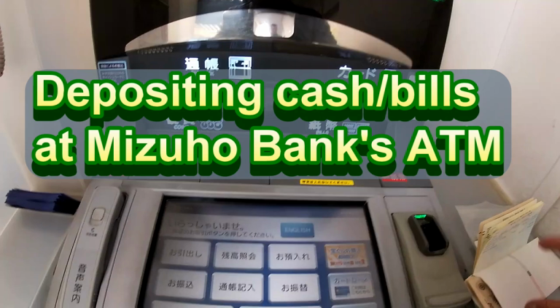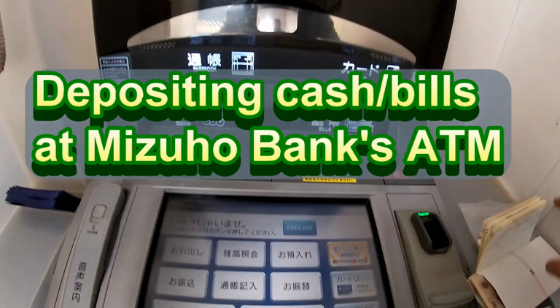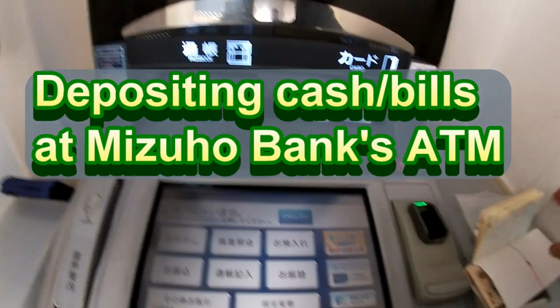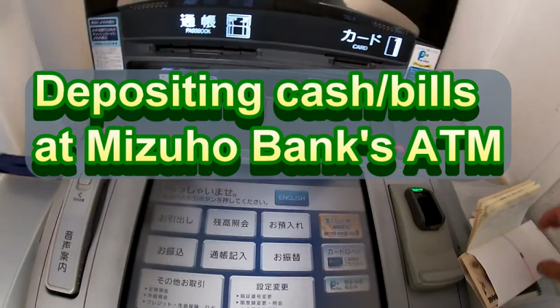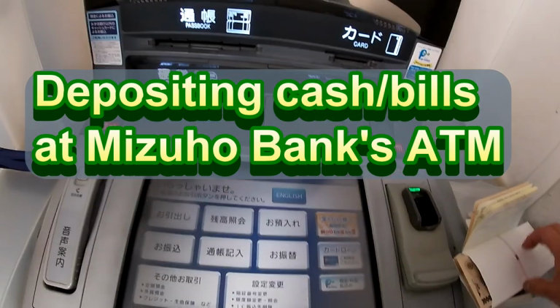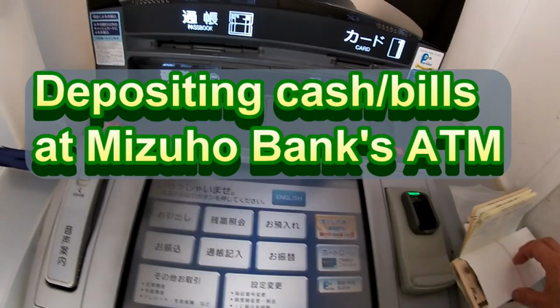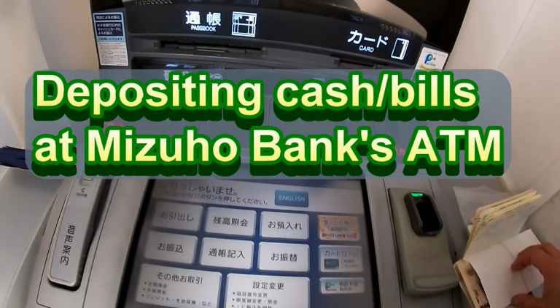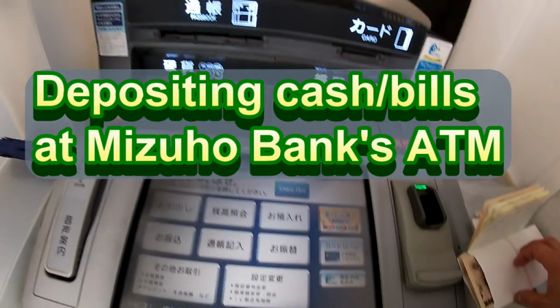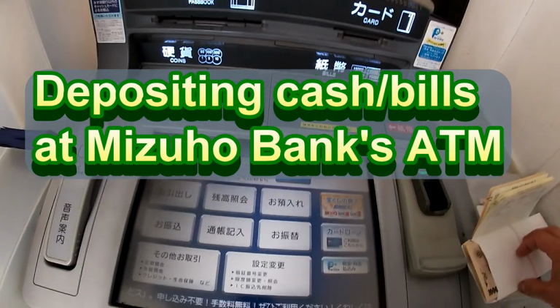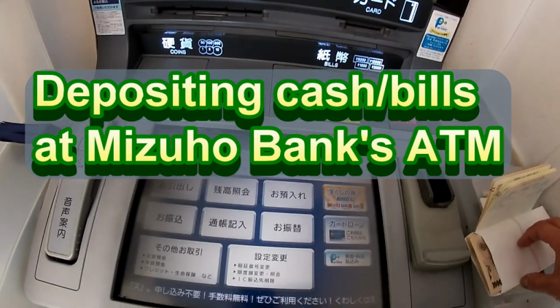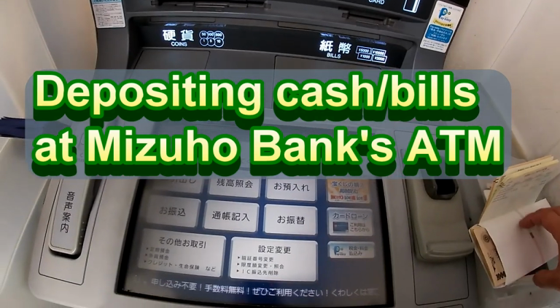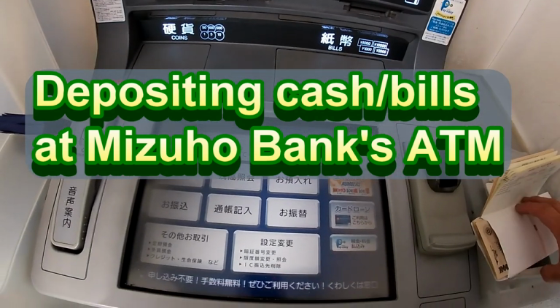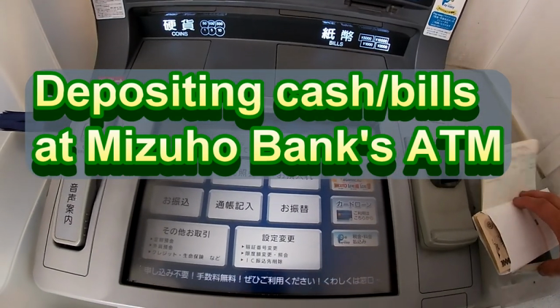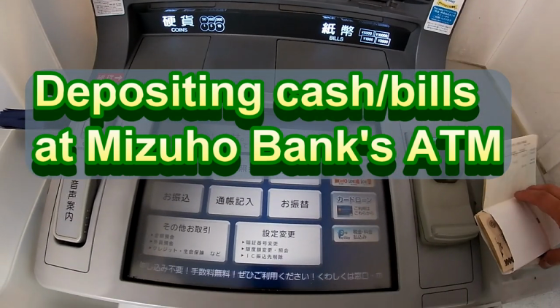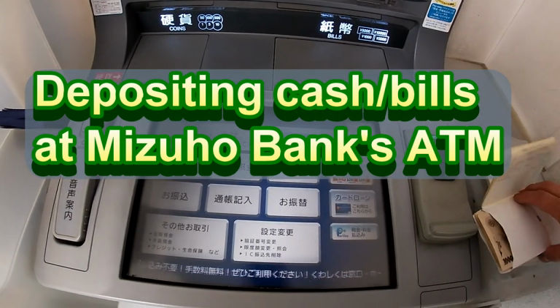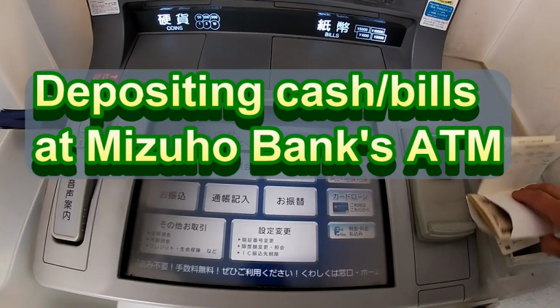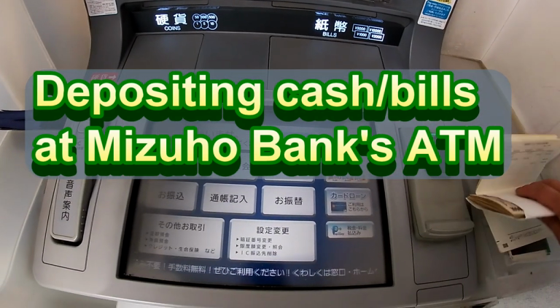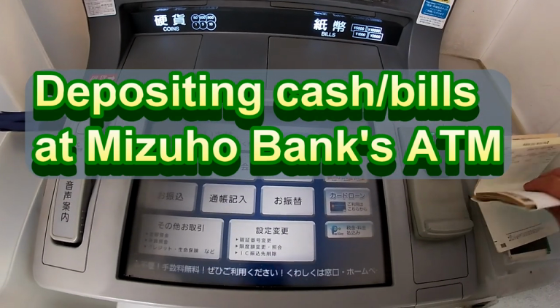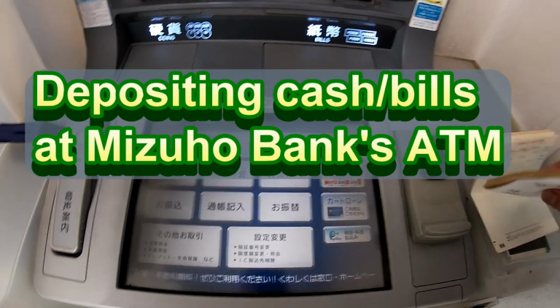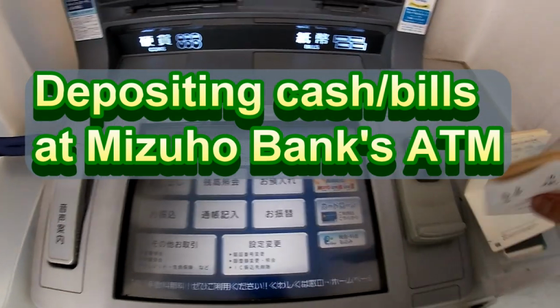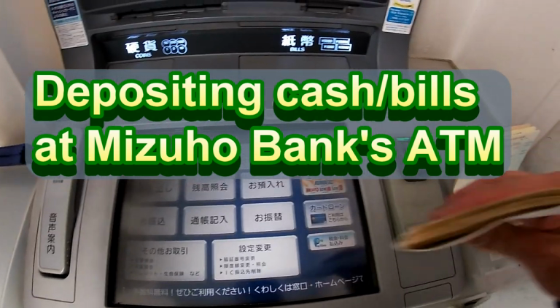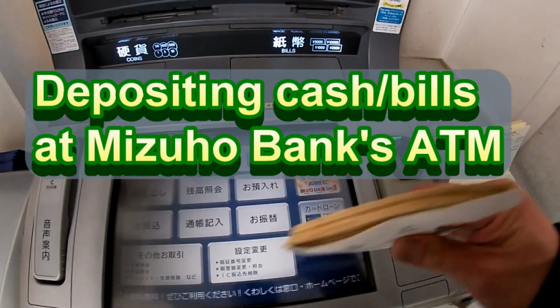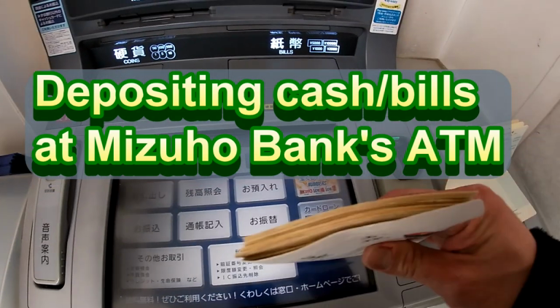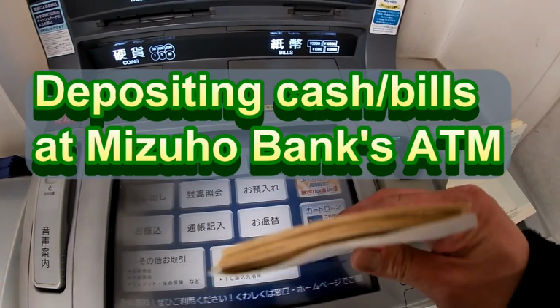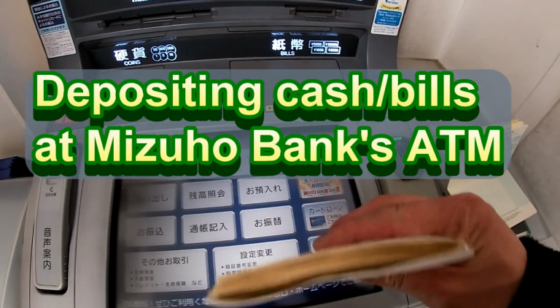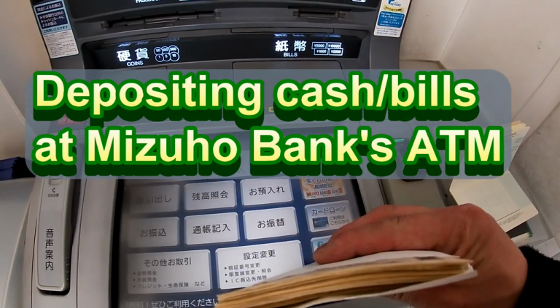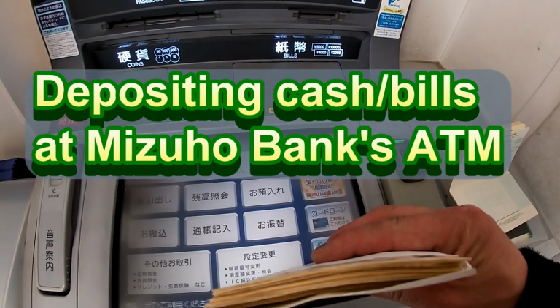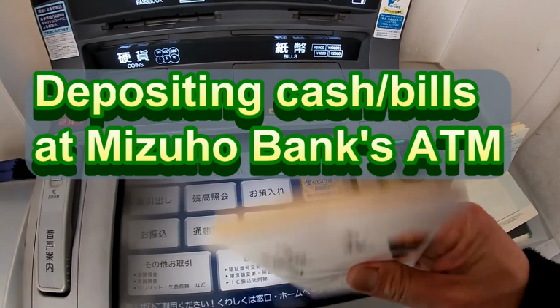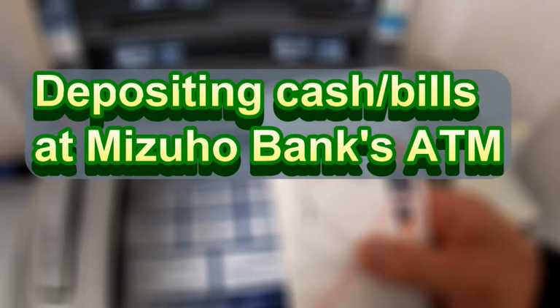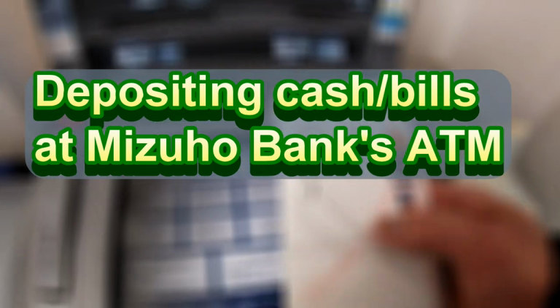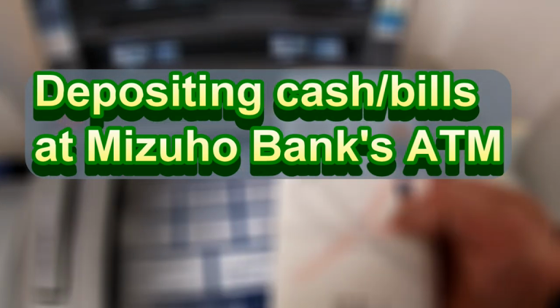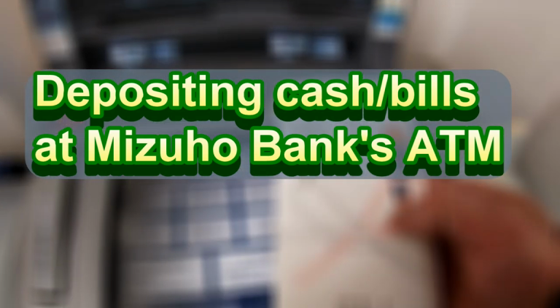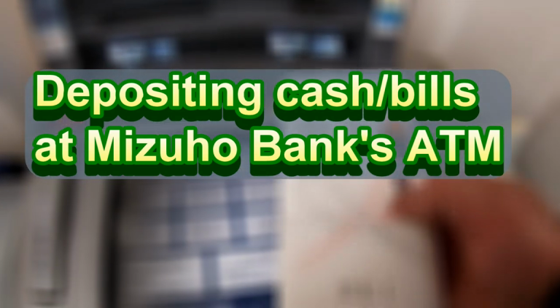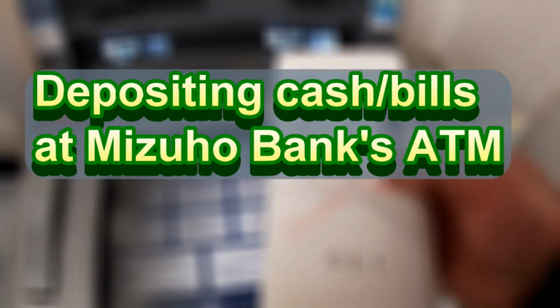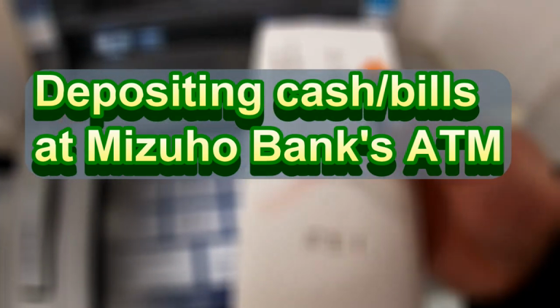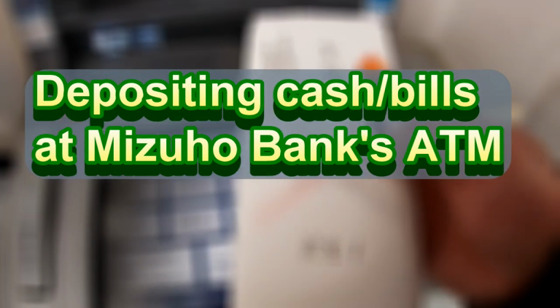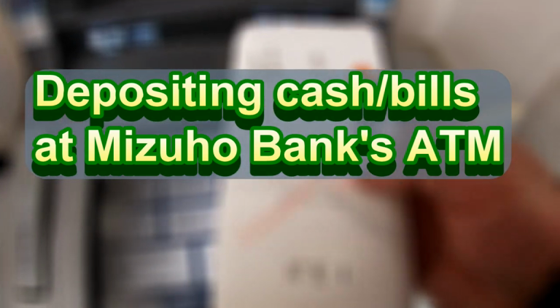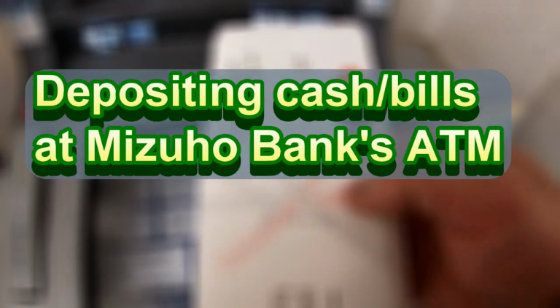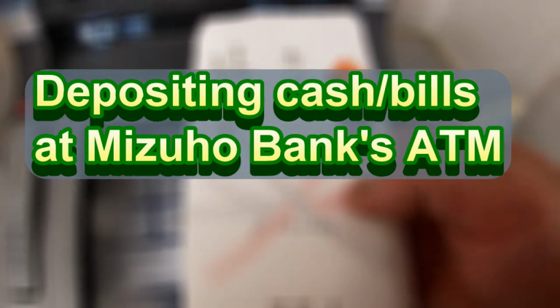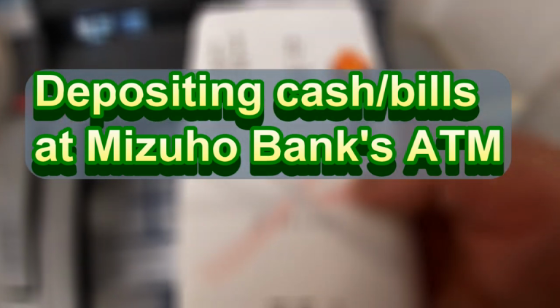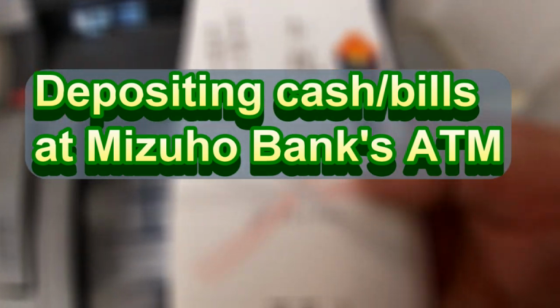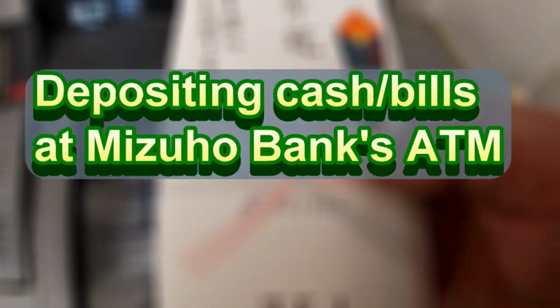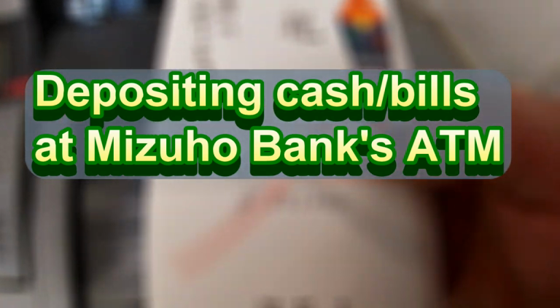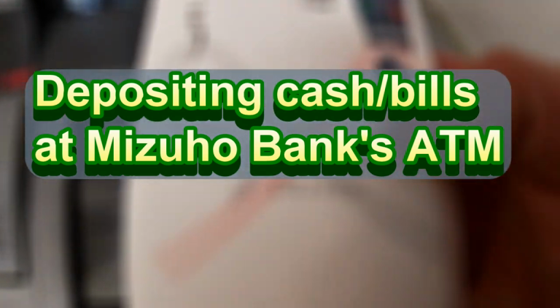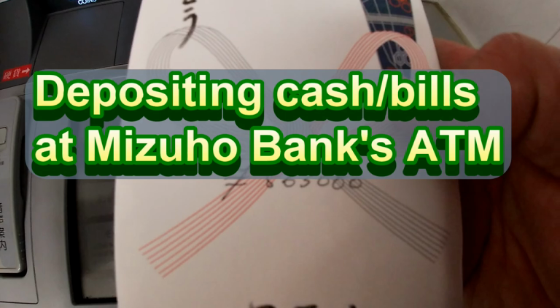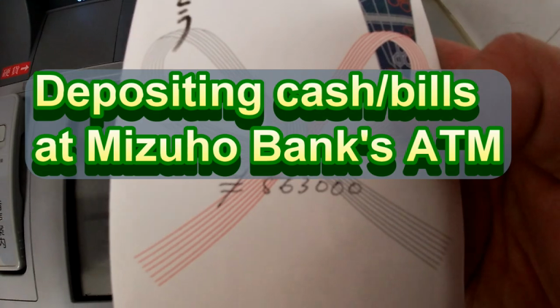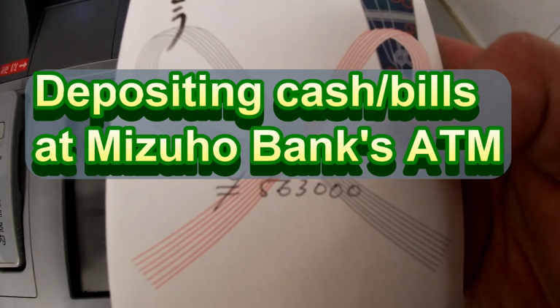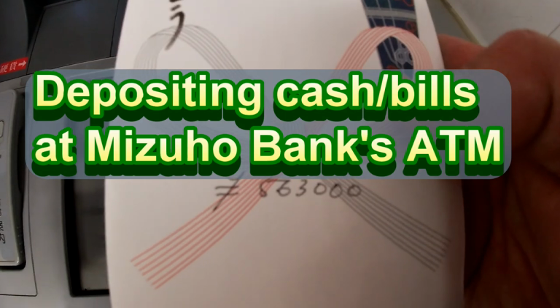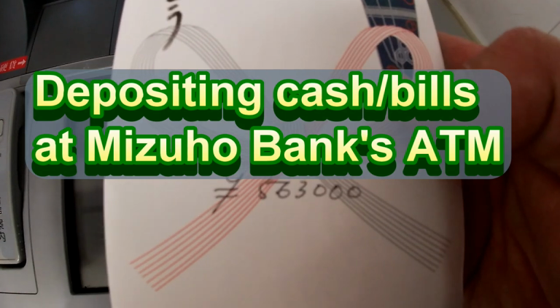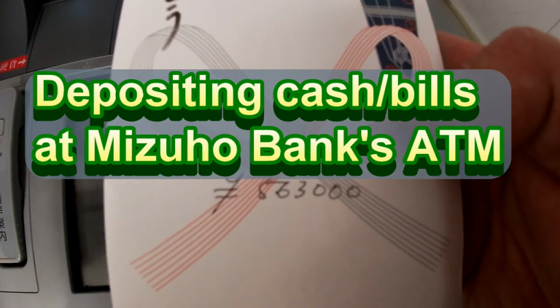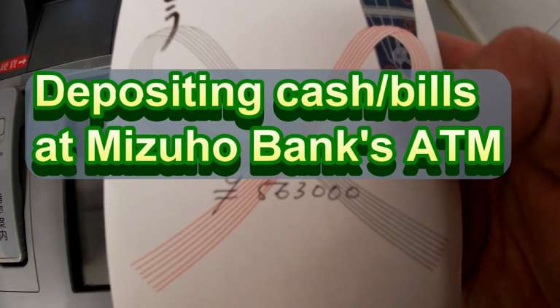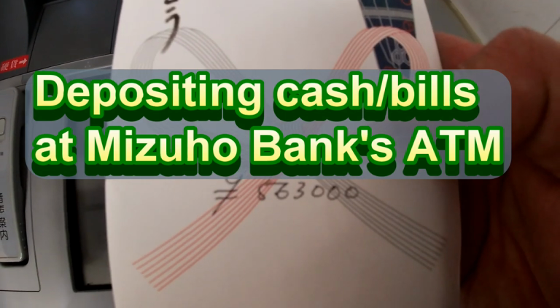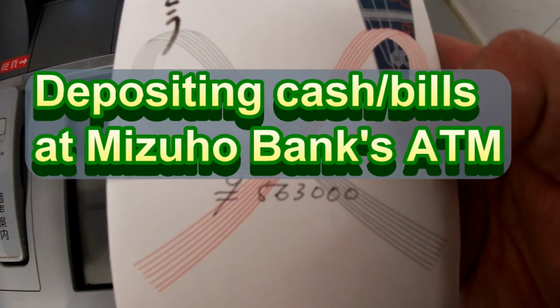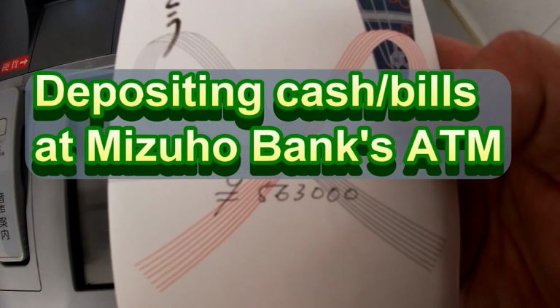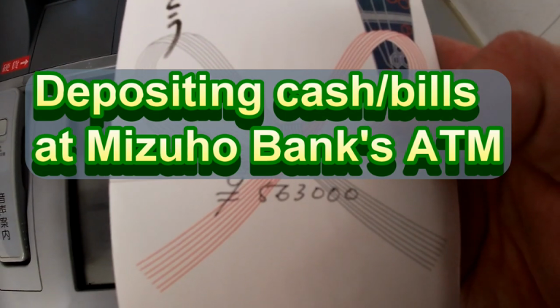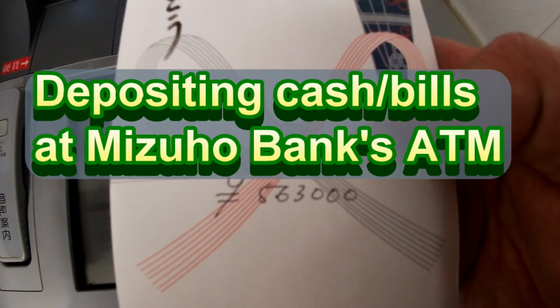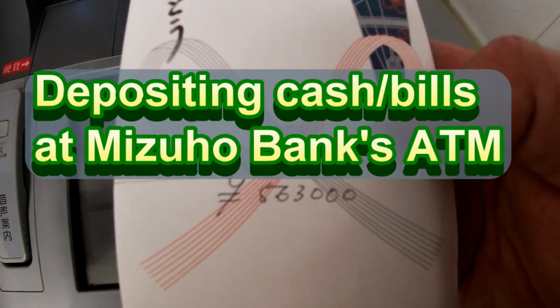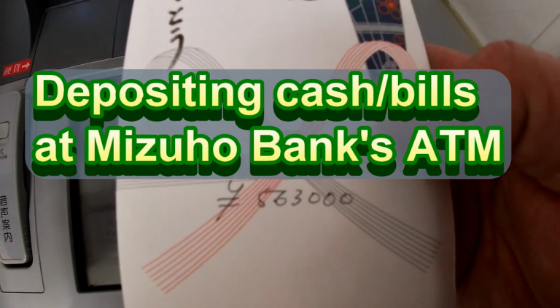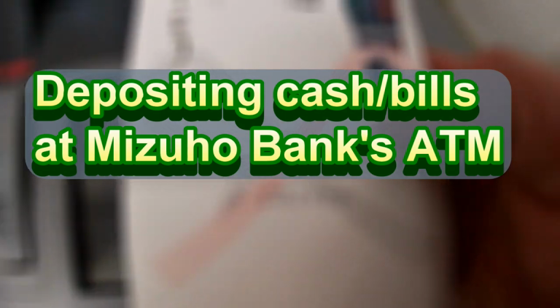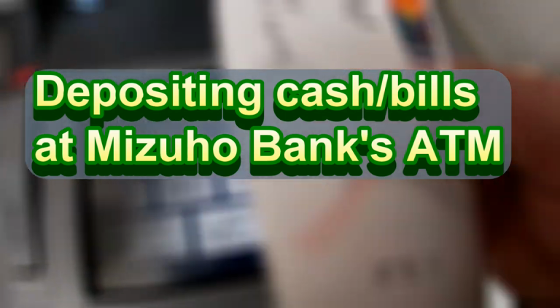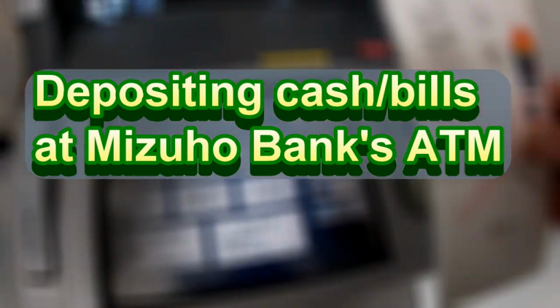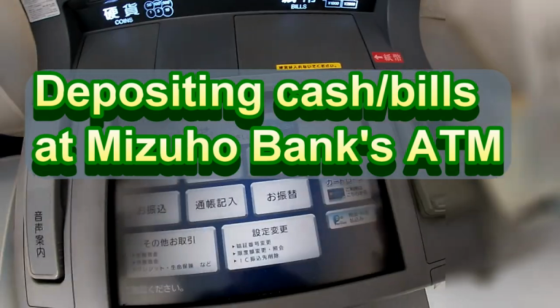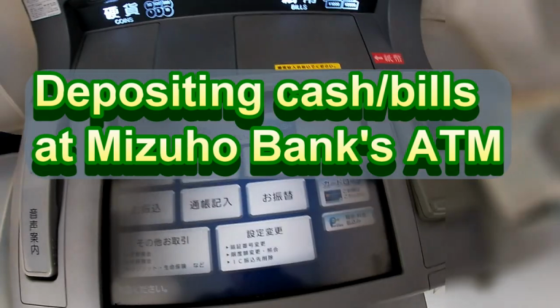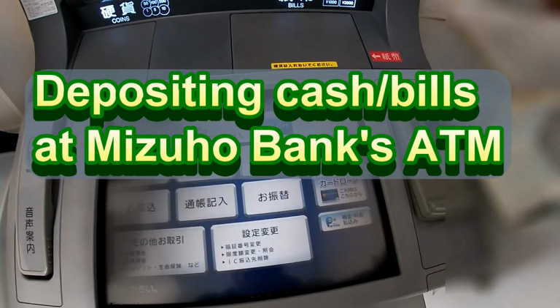Hi everyone, it's James in Japan. I'm at Mizuho Bank and I'm making a deposit of 563,000 yen.